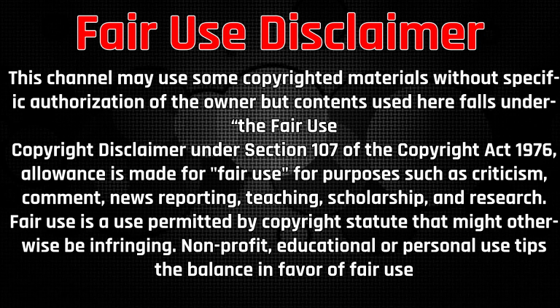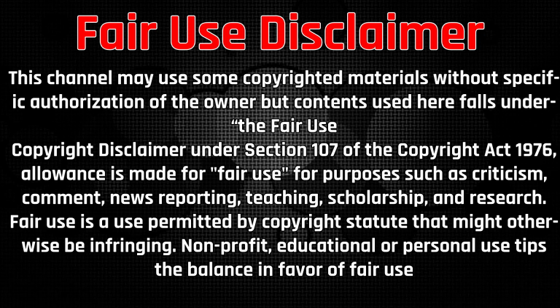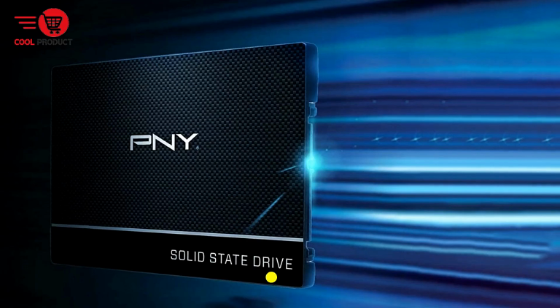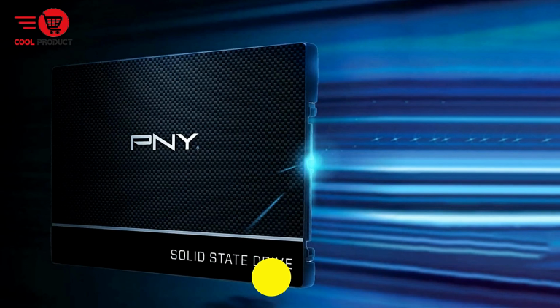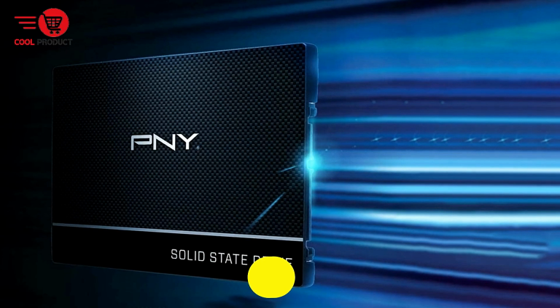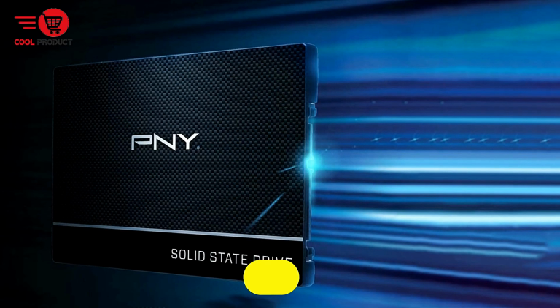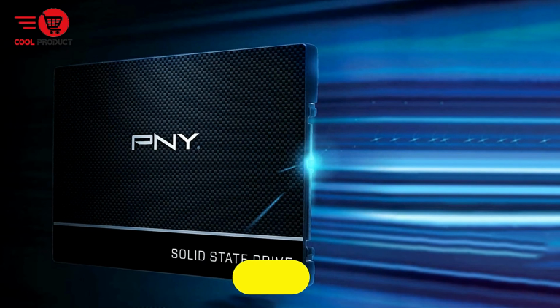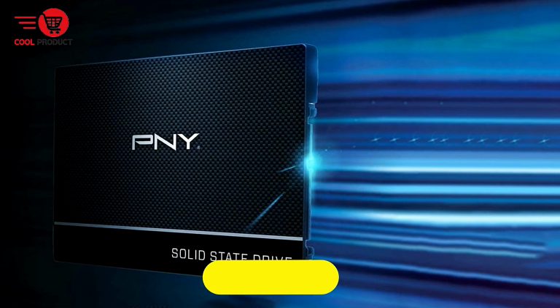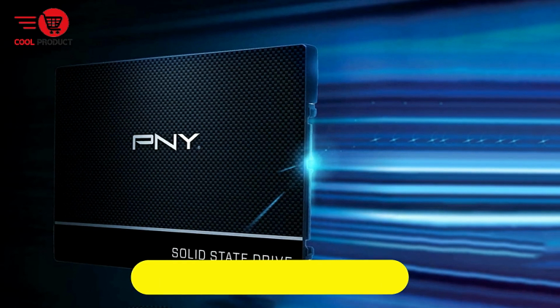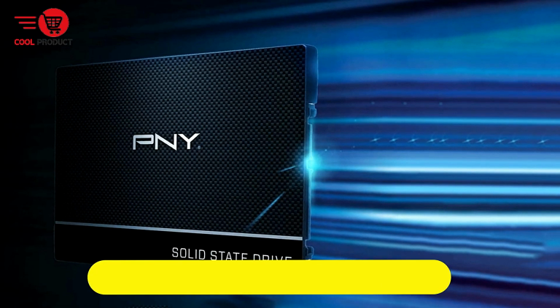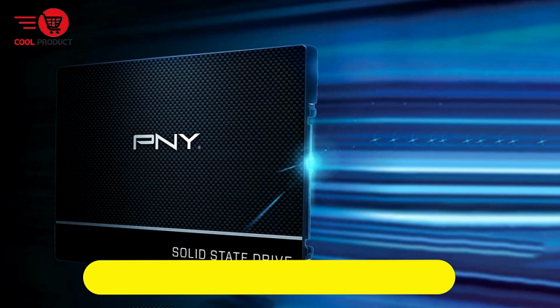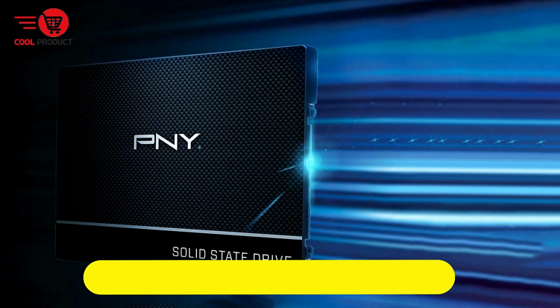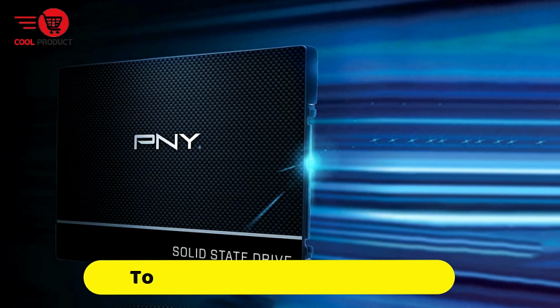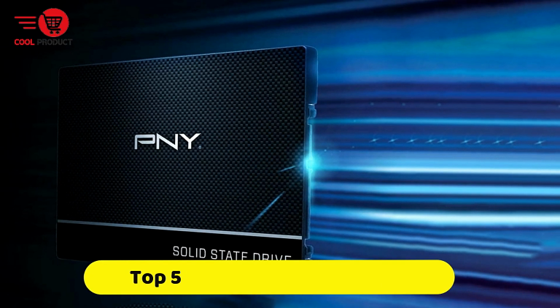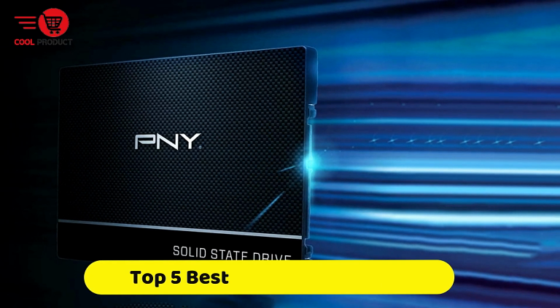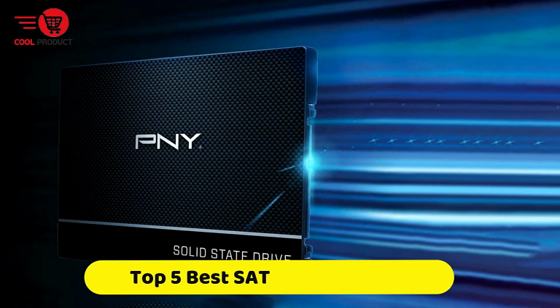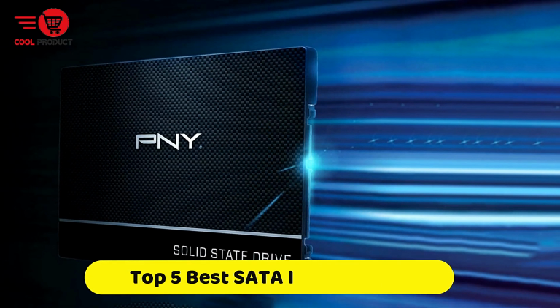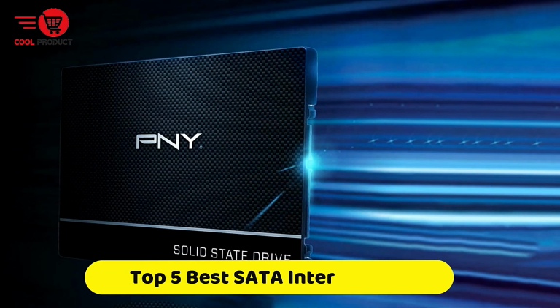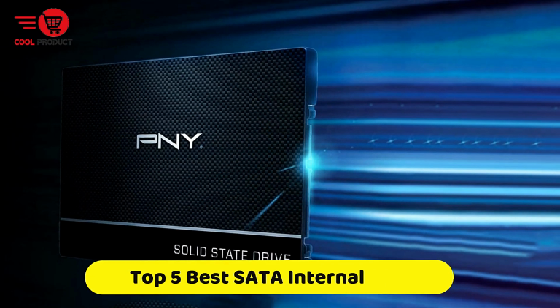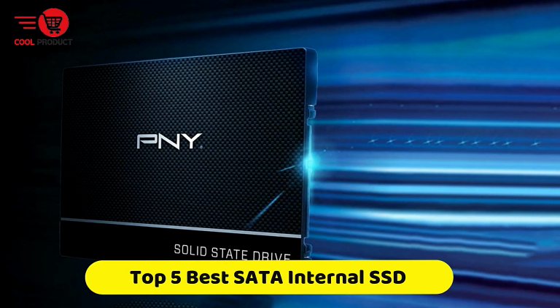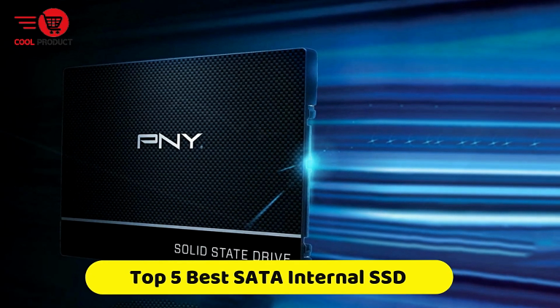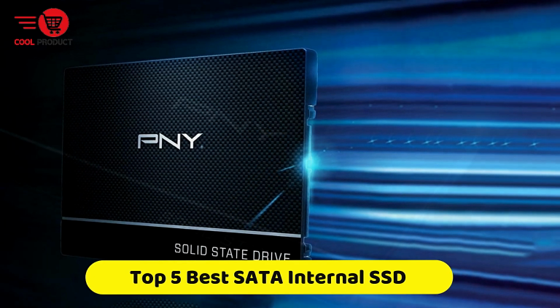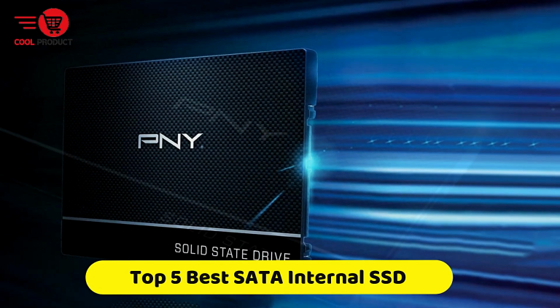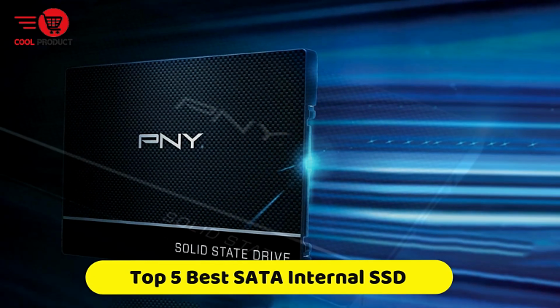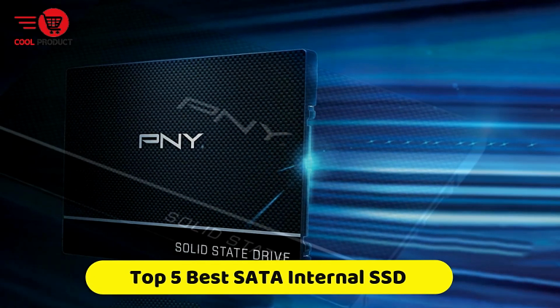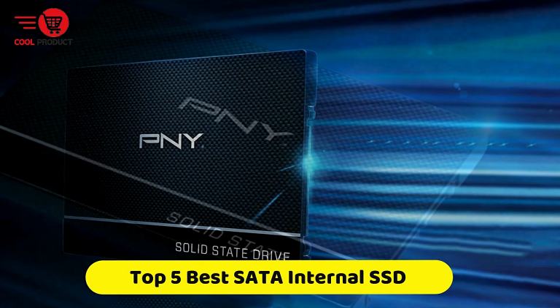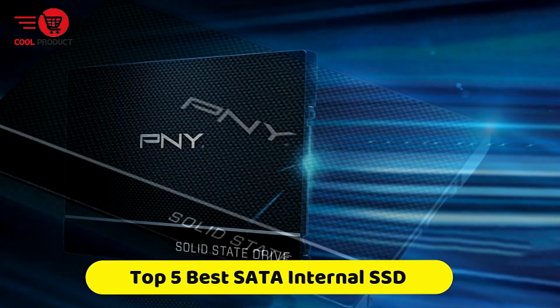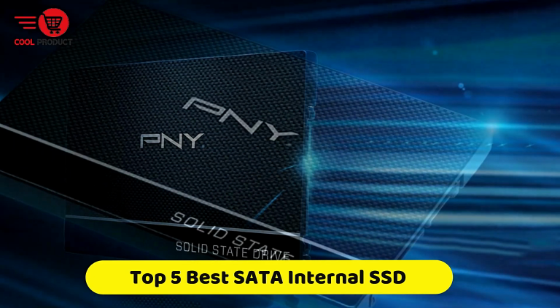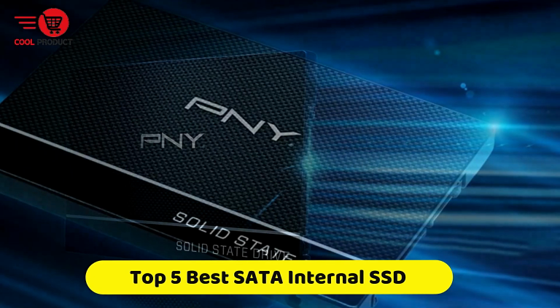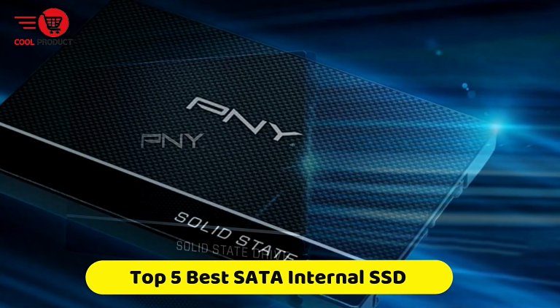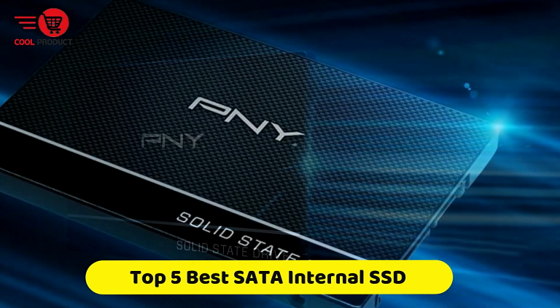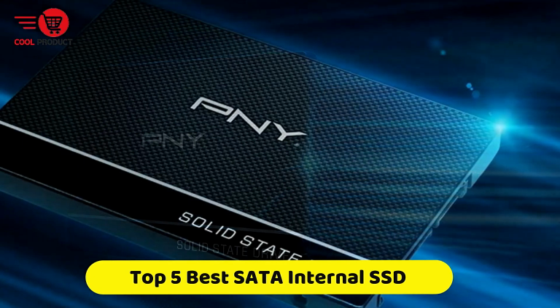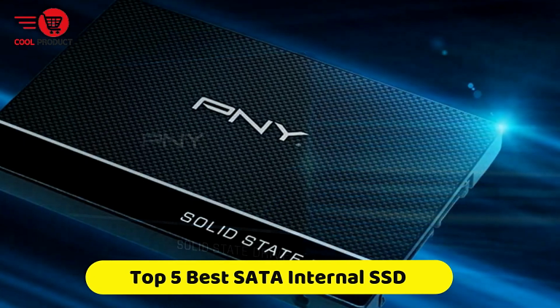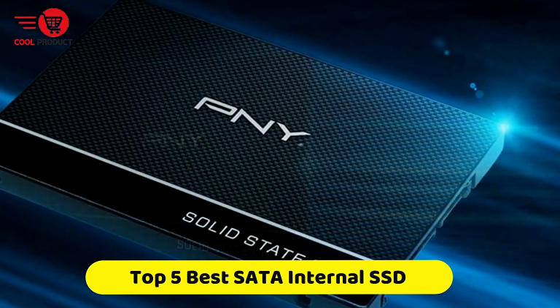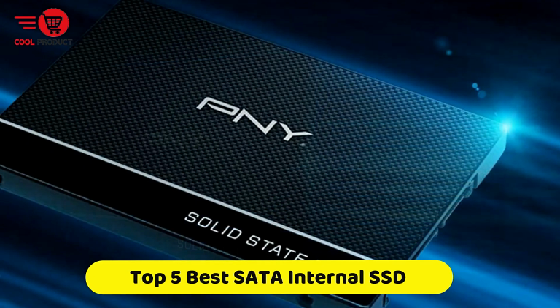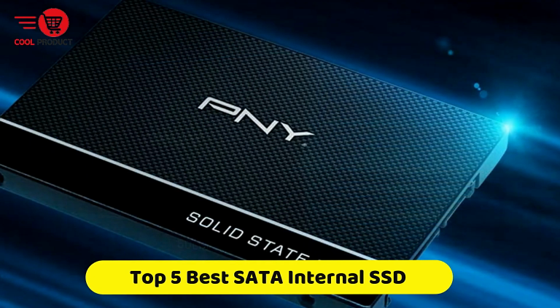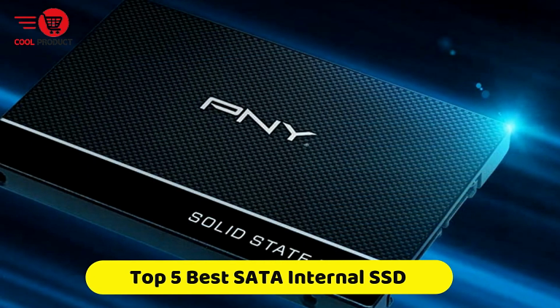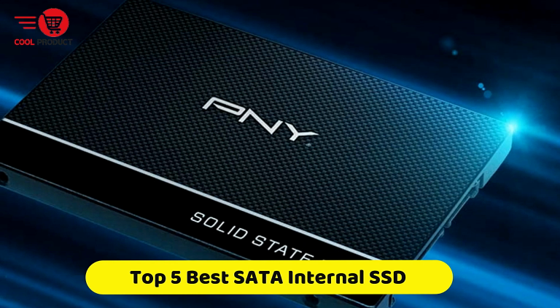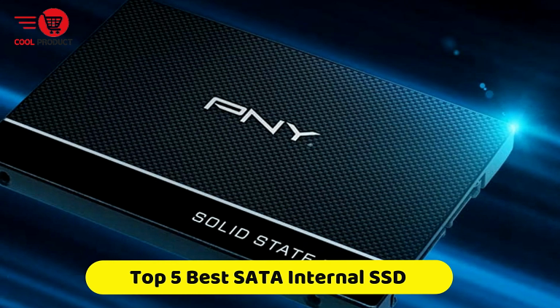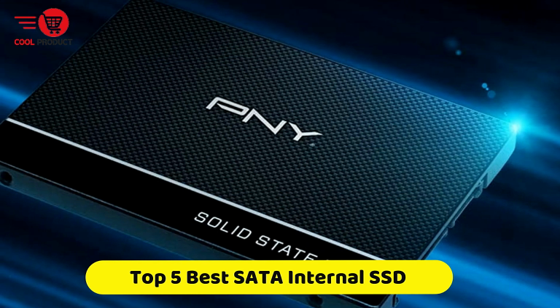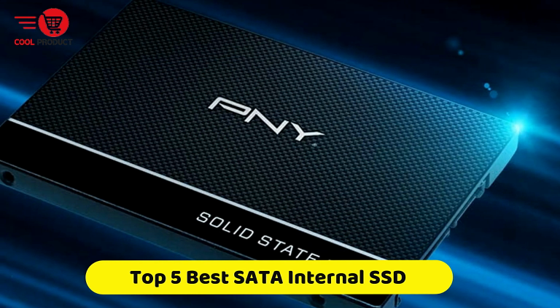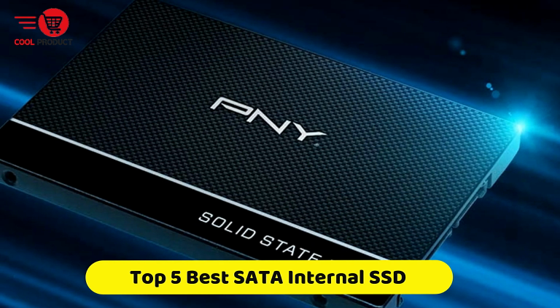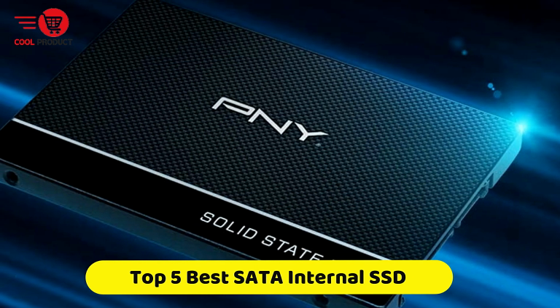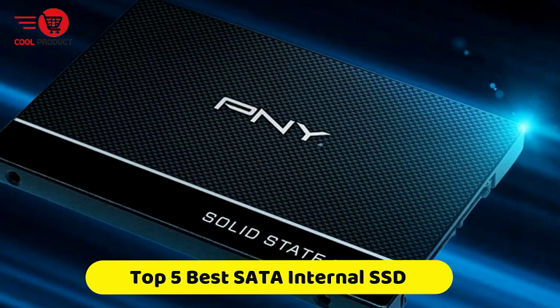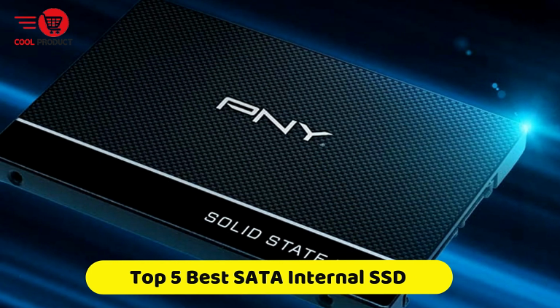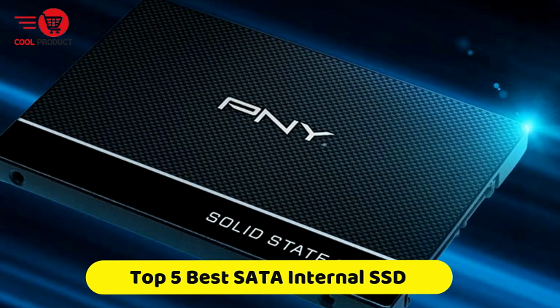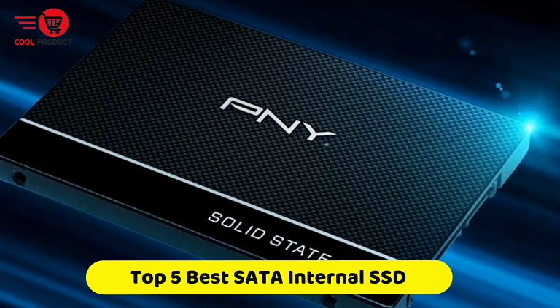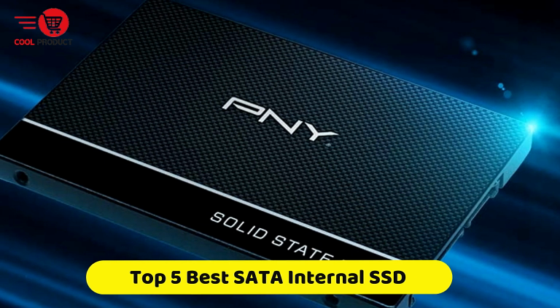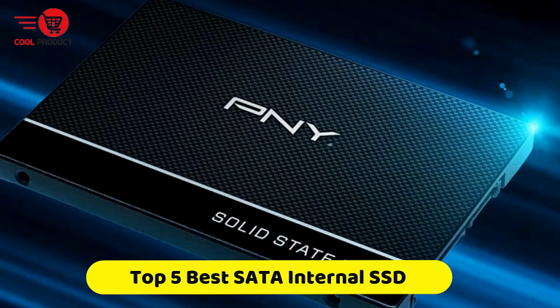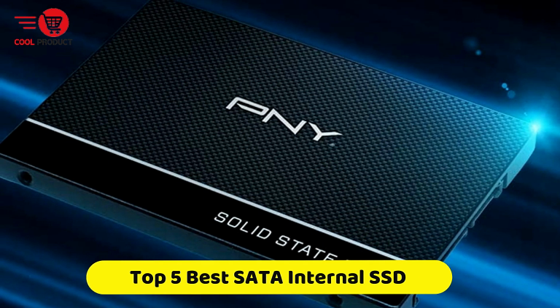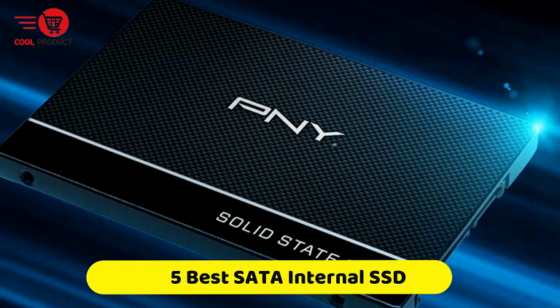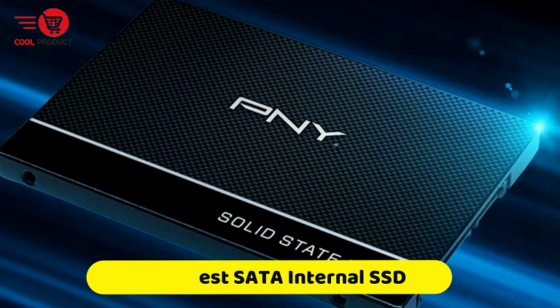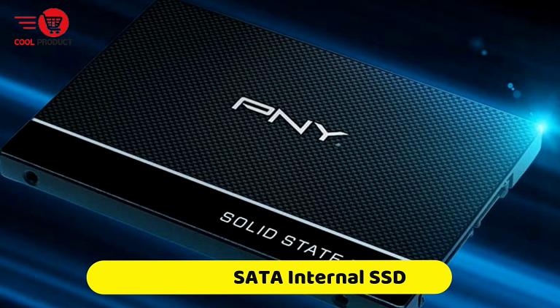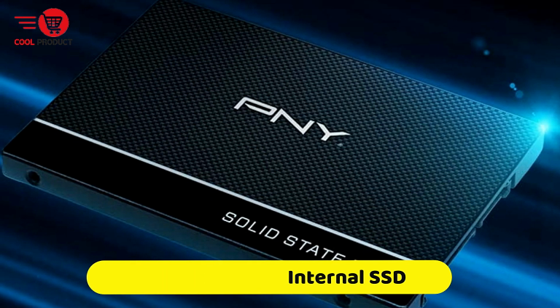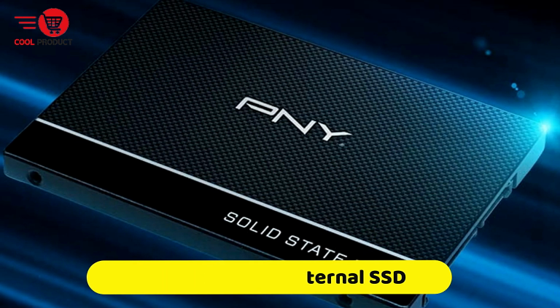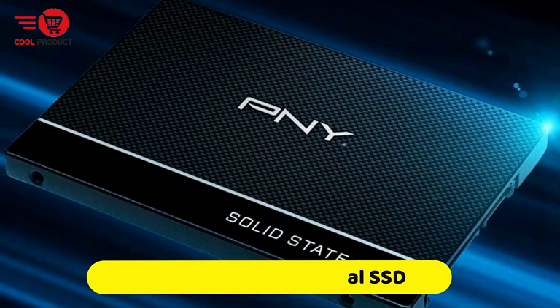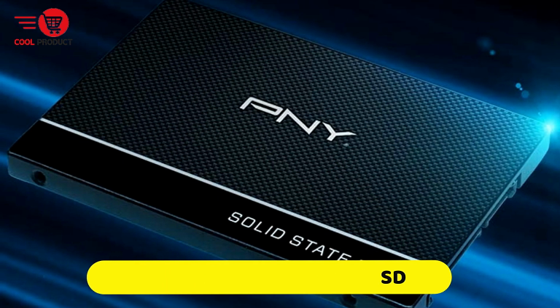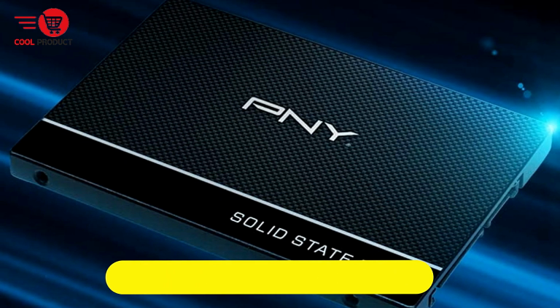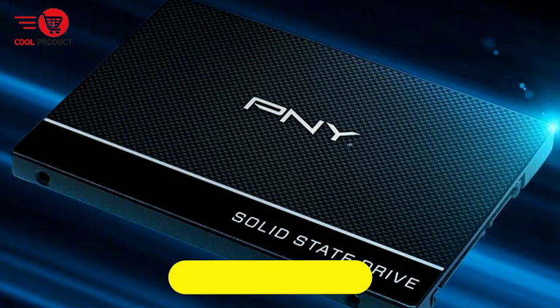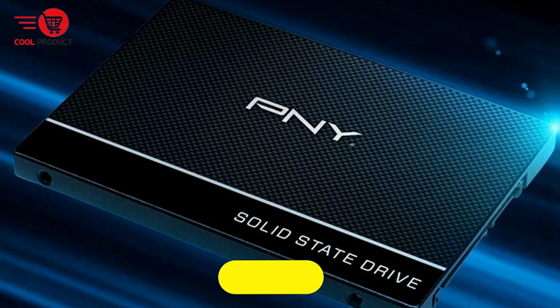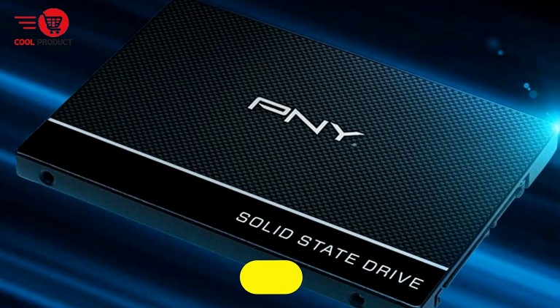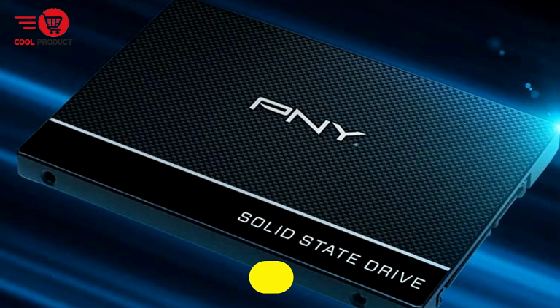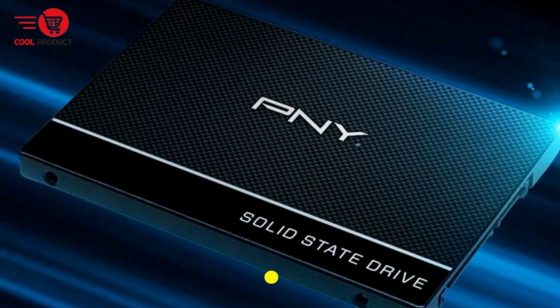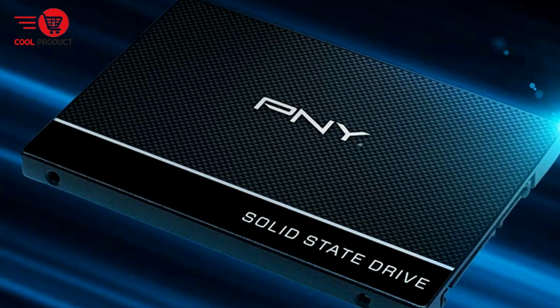If you're looking for the best SATA internal solid-state drive, this video is for you. Here is a collection you've got to see. Let's get started.